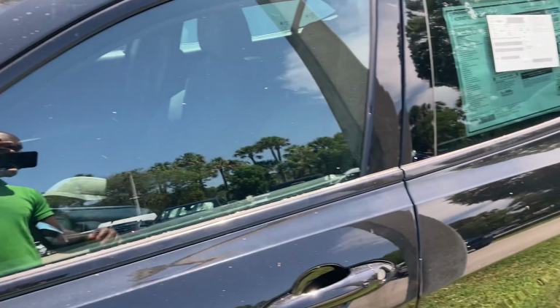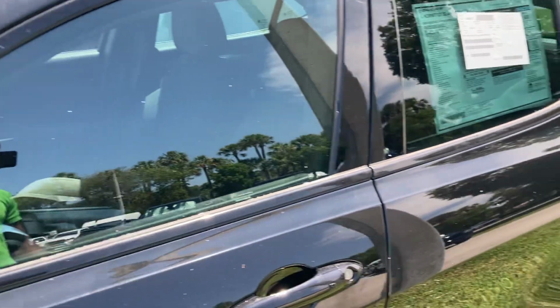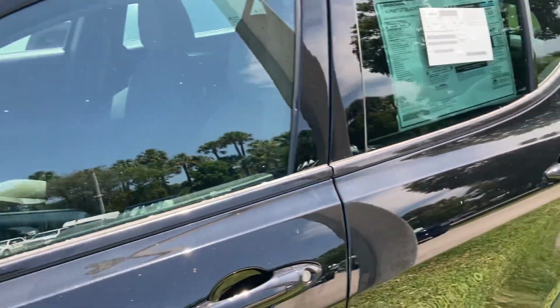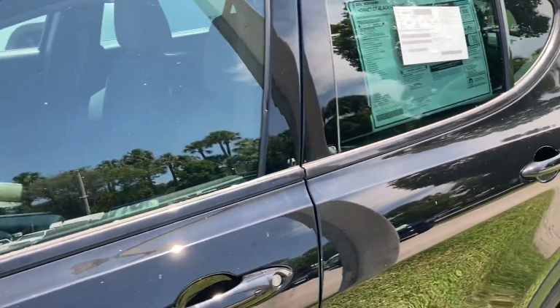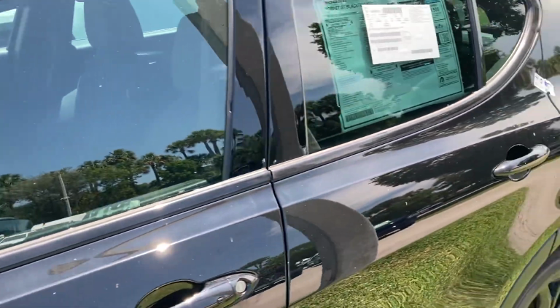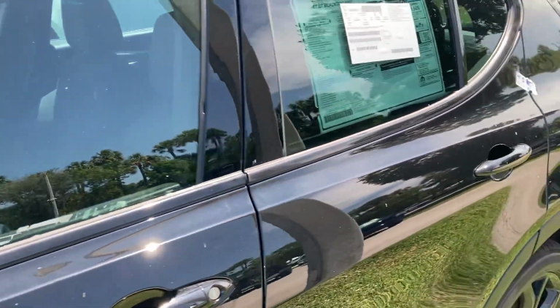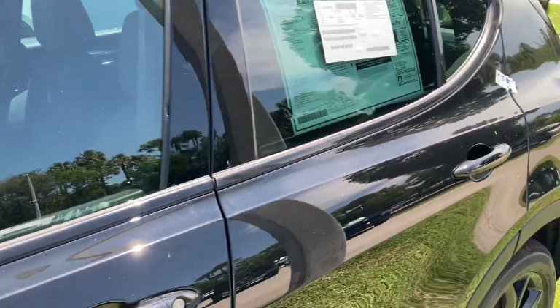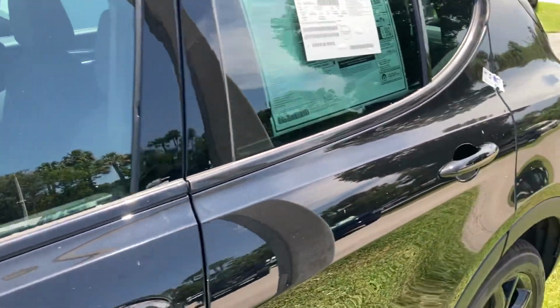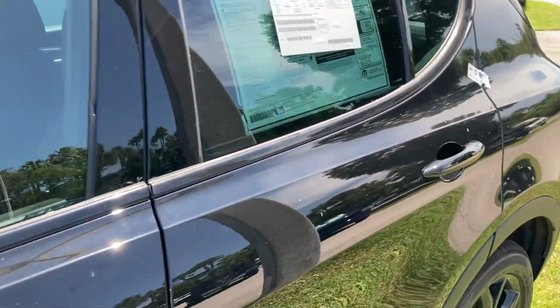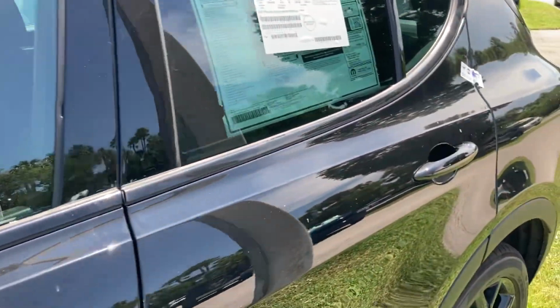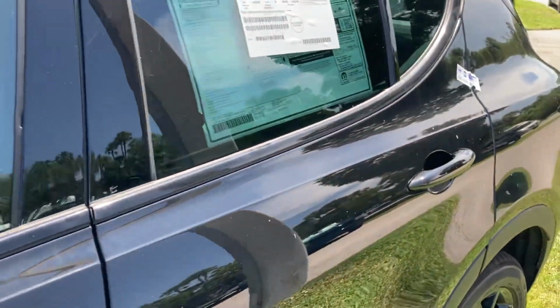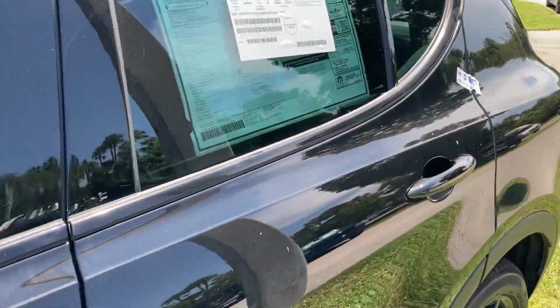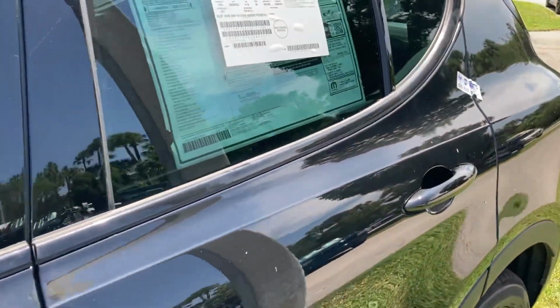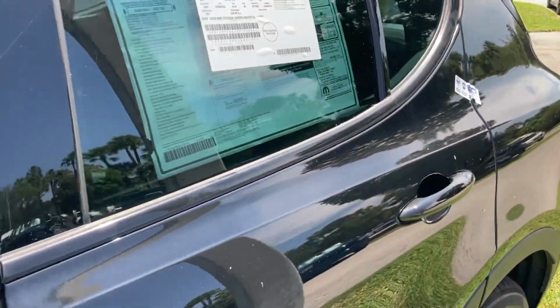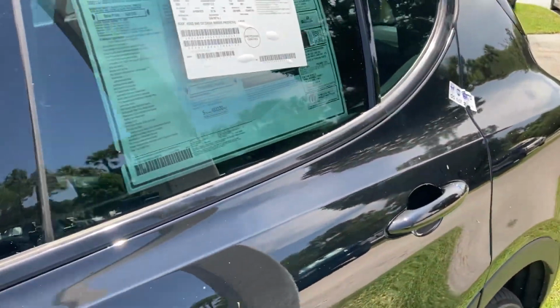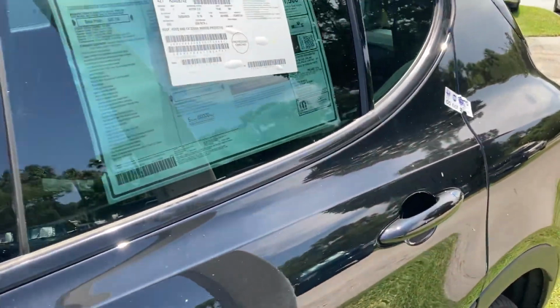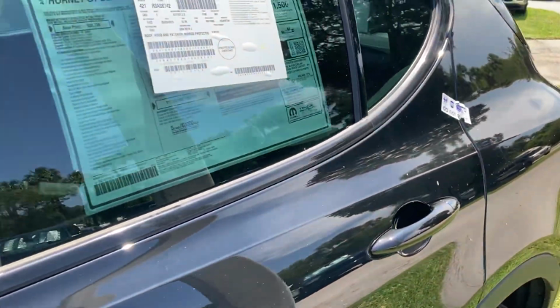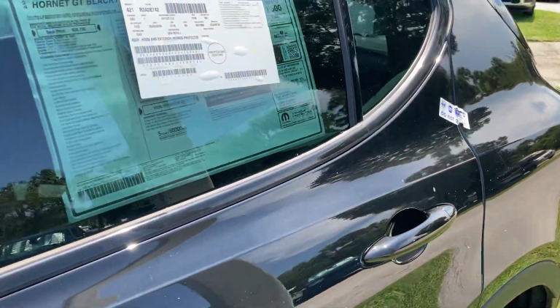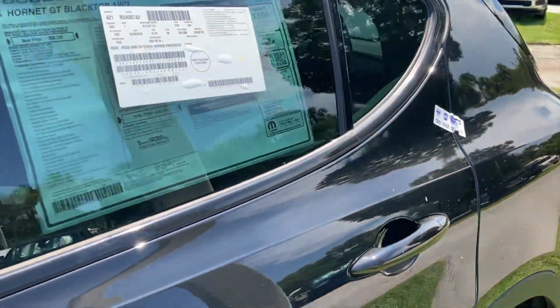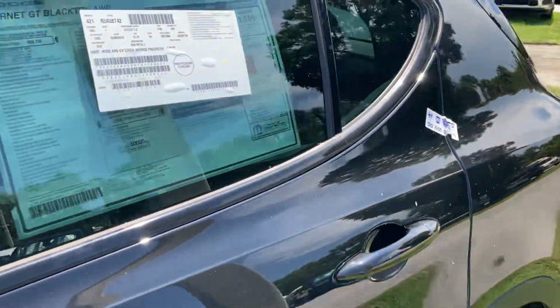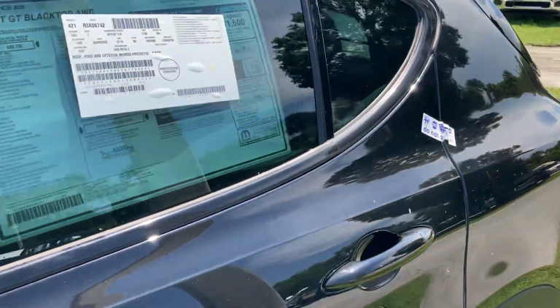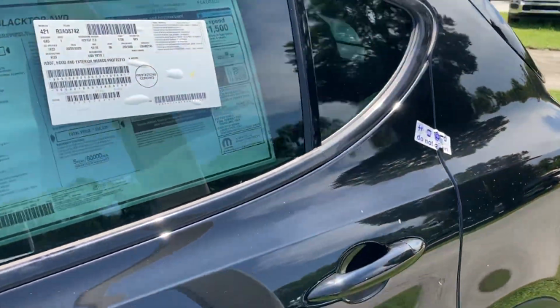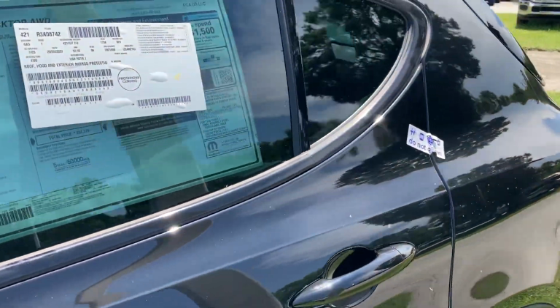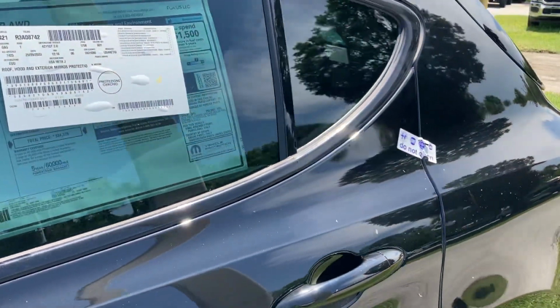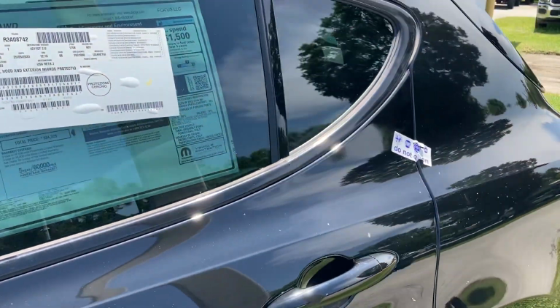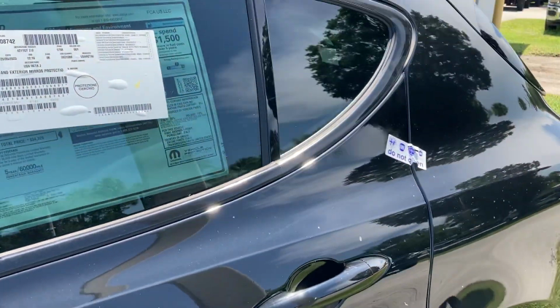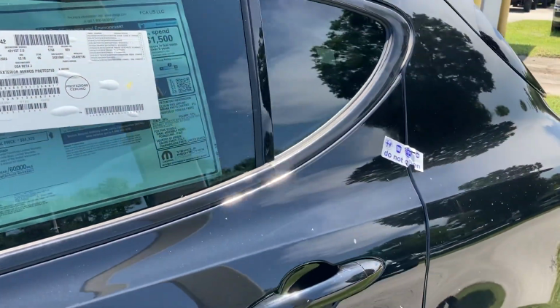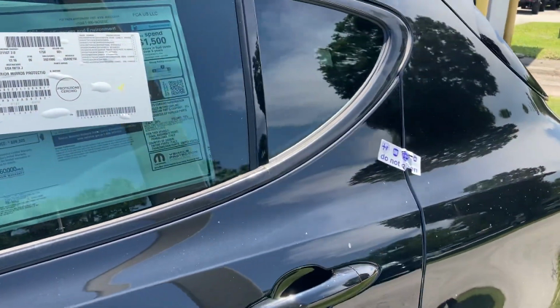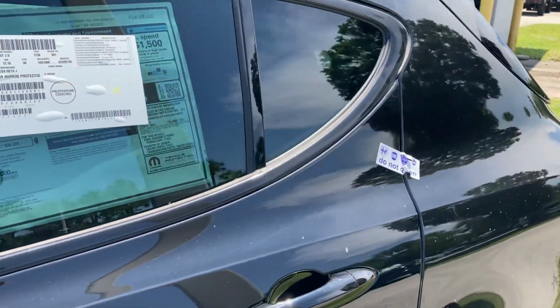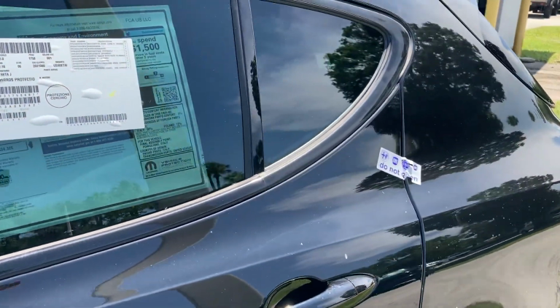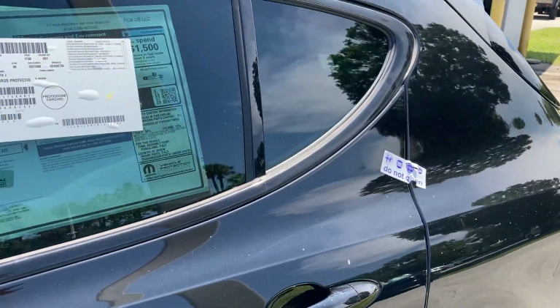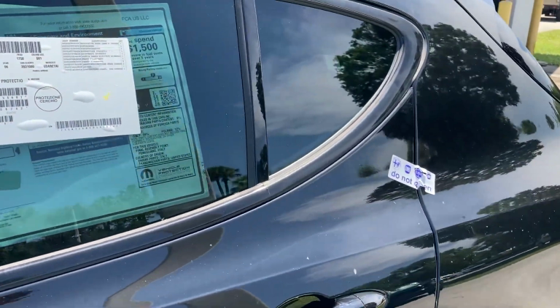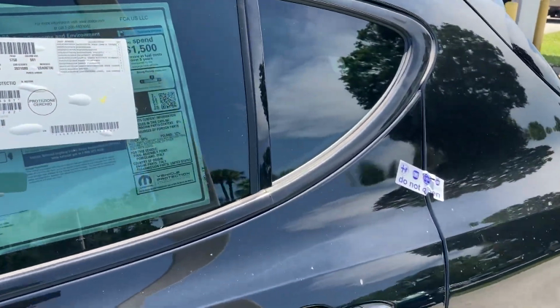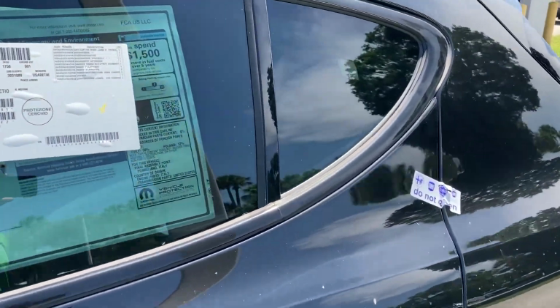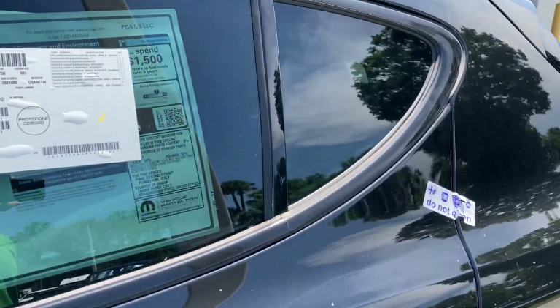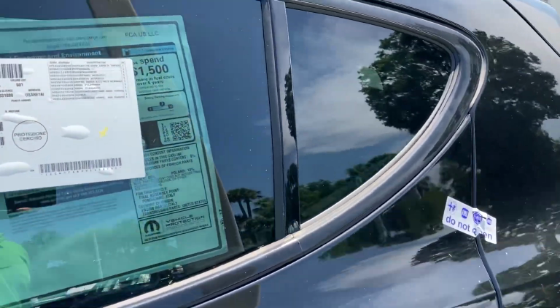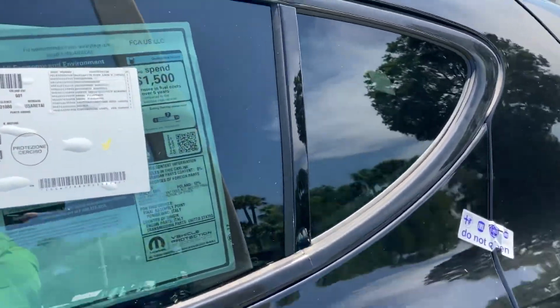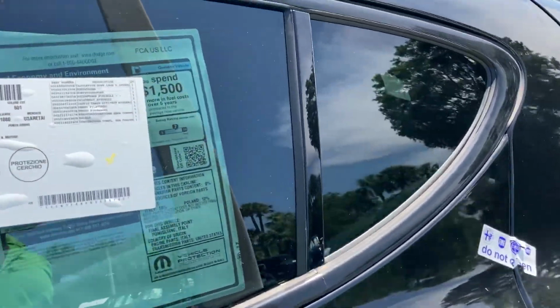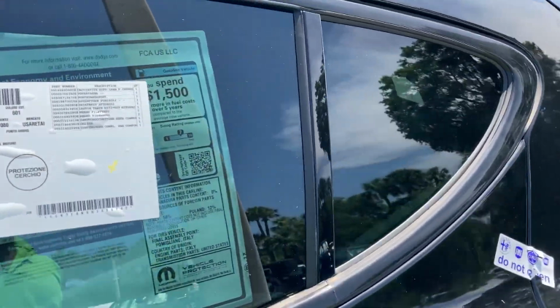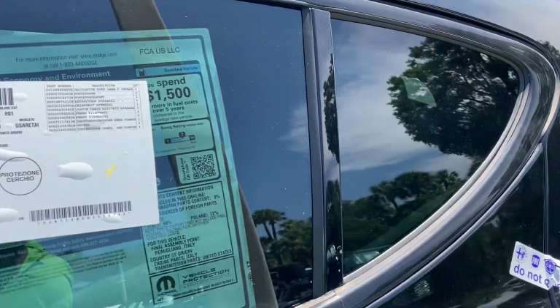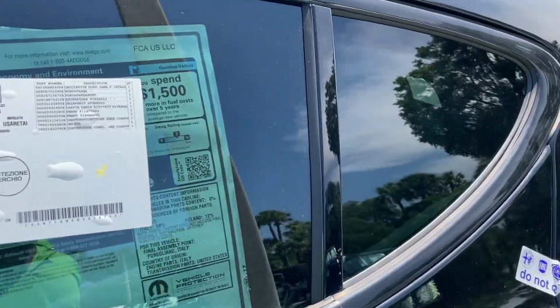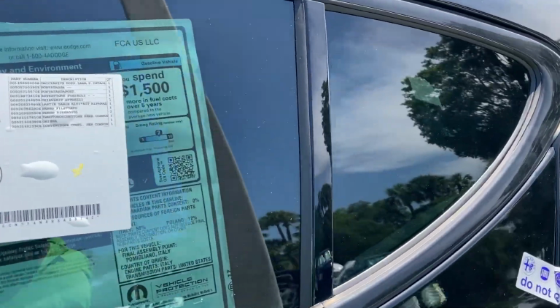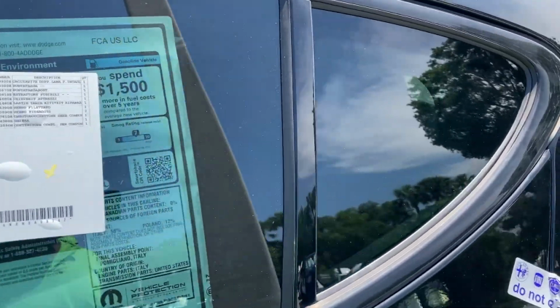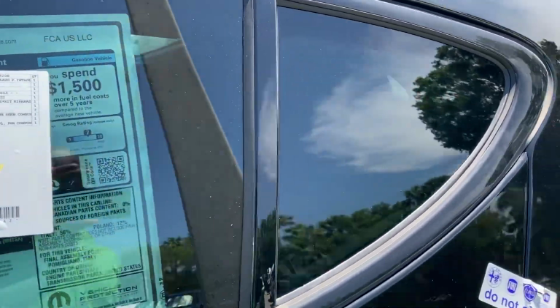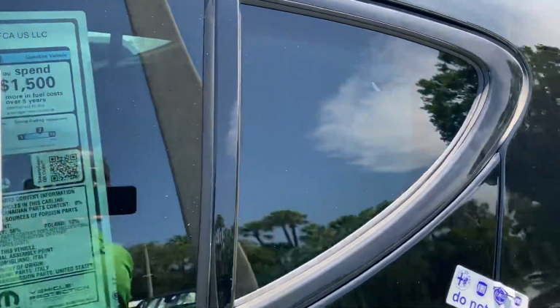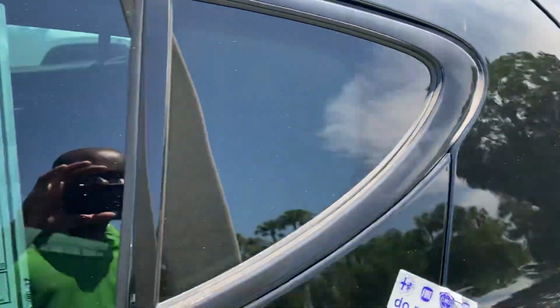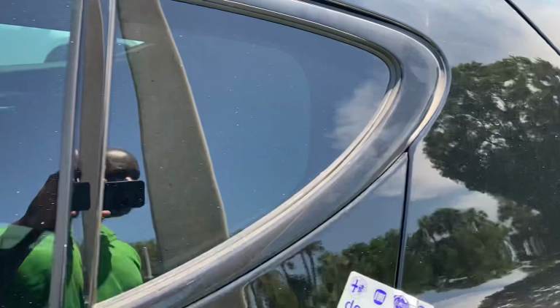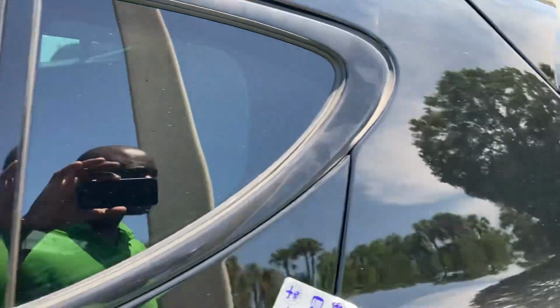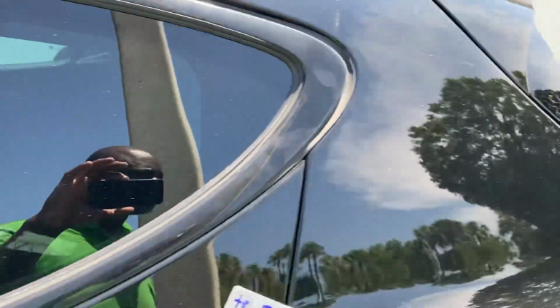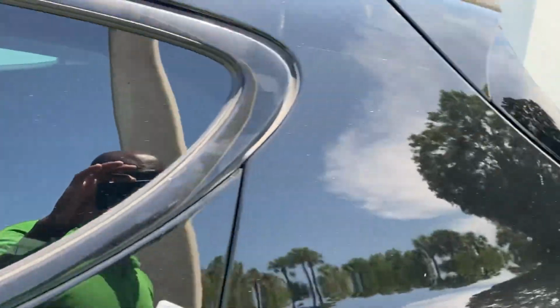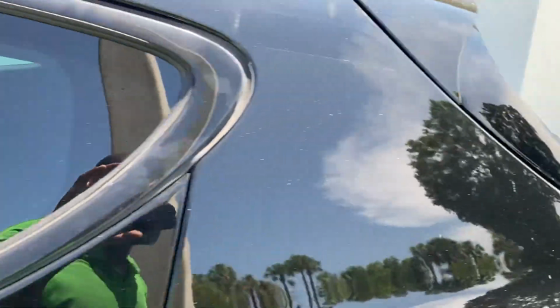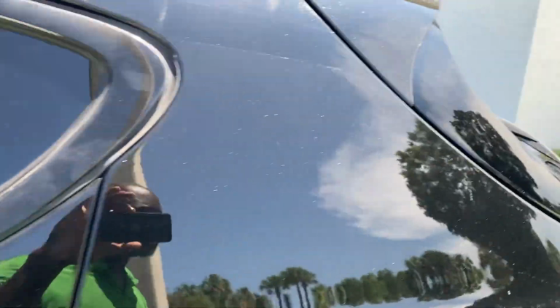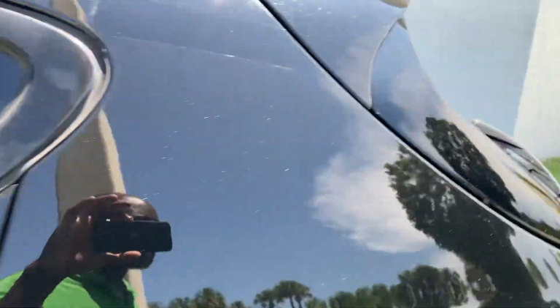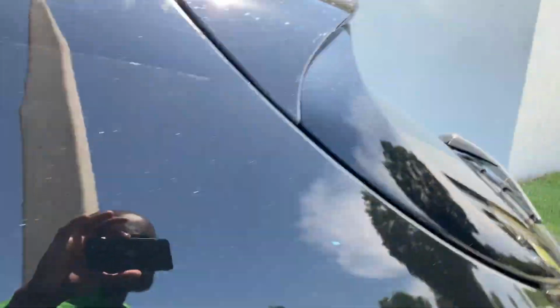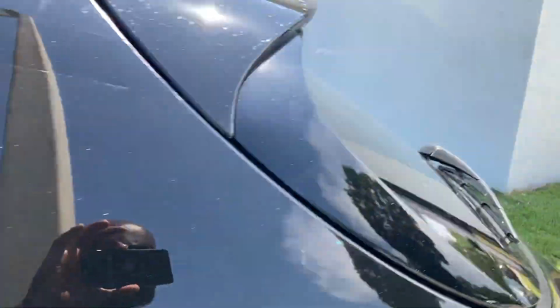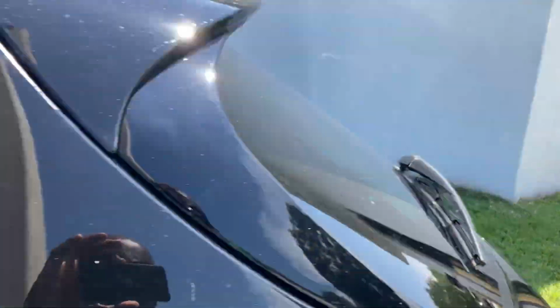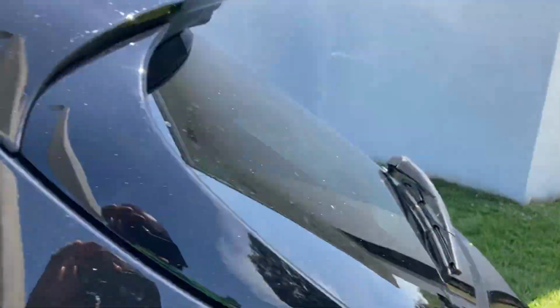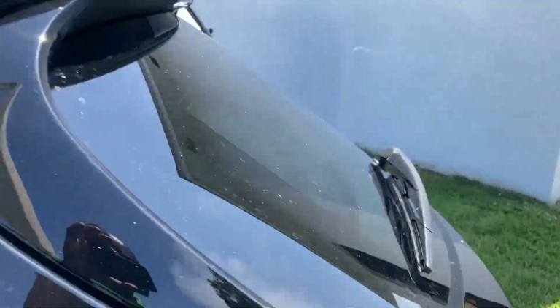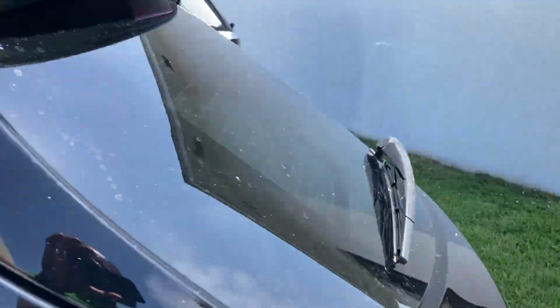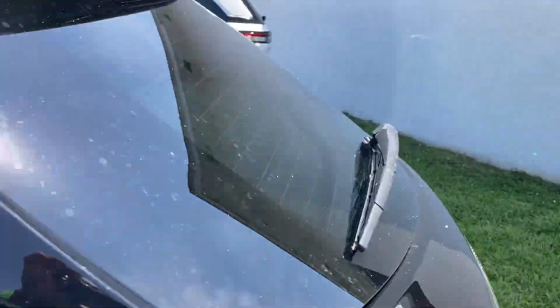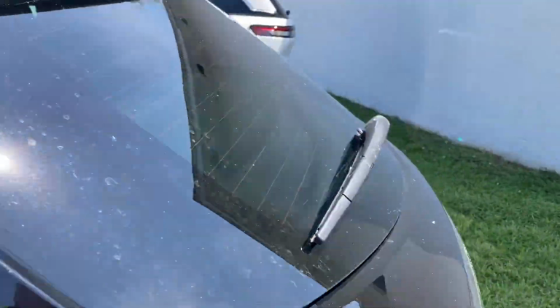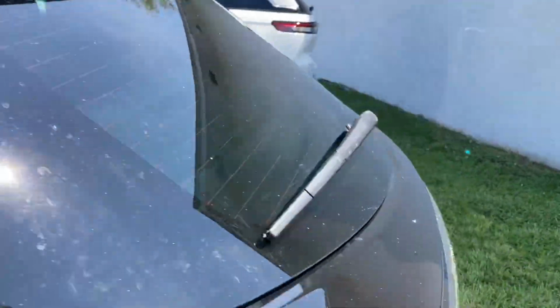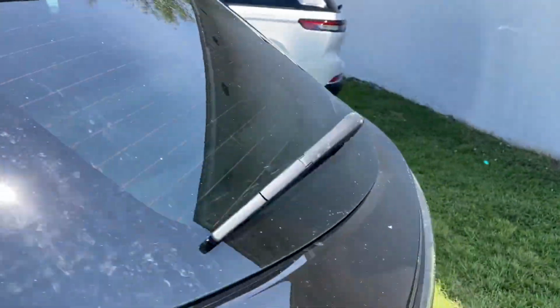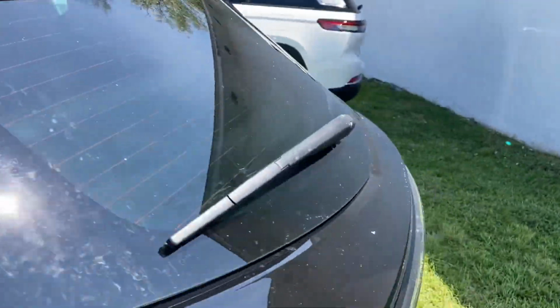Hello everybody, thanks for joining me. I'm showing this brand new 2024 Dodge Hornet GT Blacktop — let's check it out, it just came out.